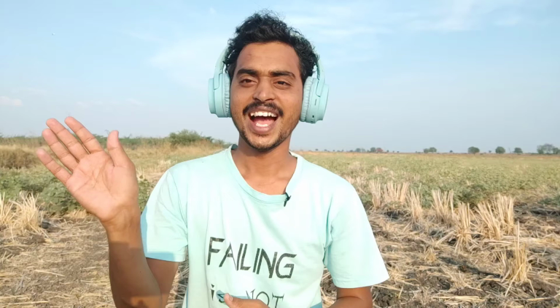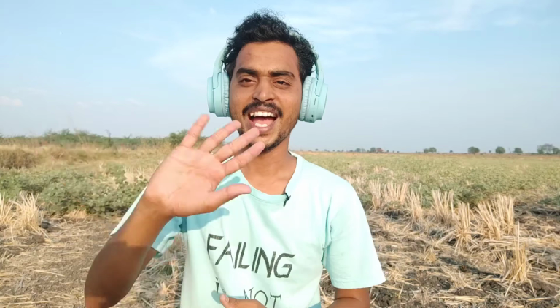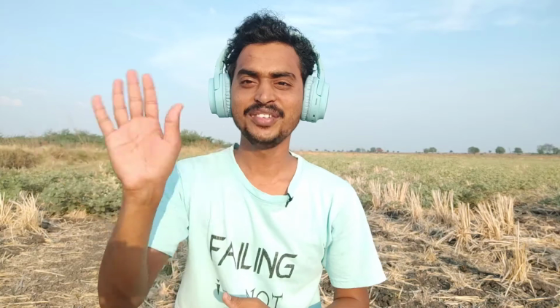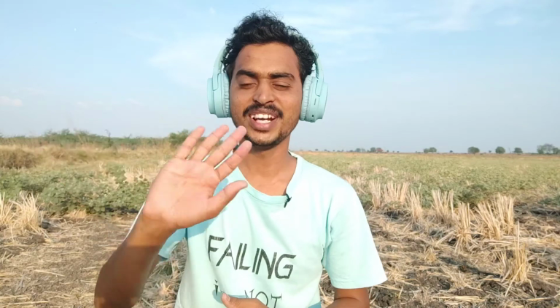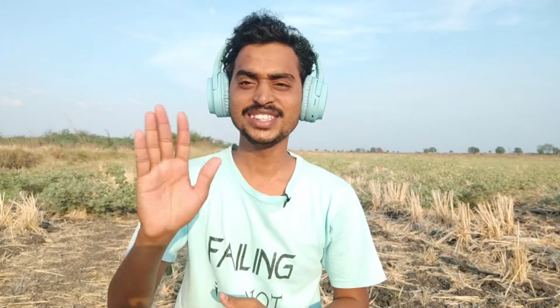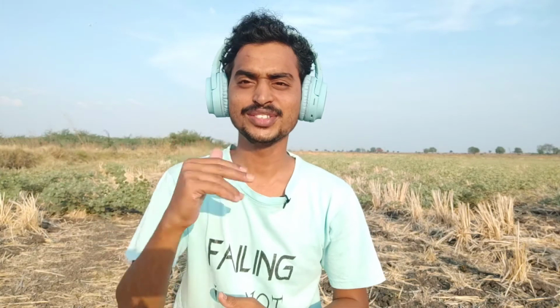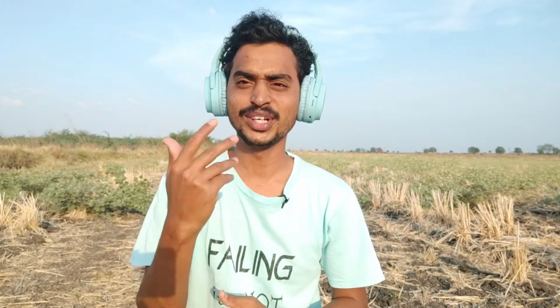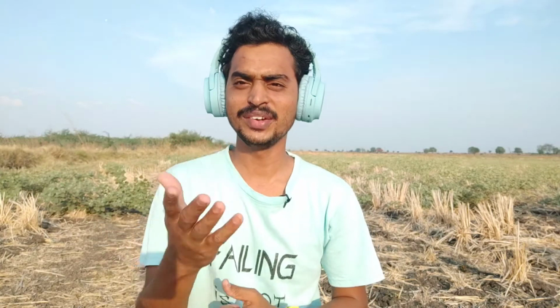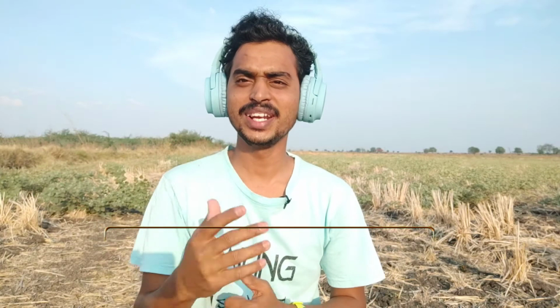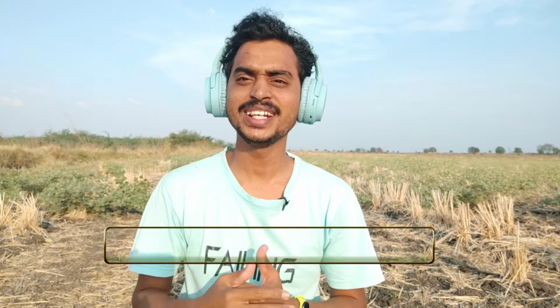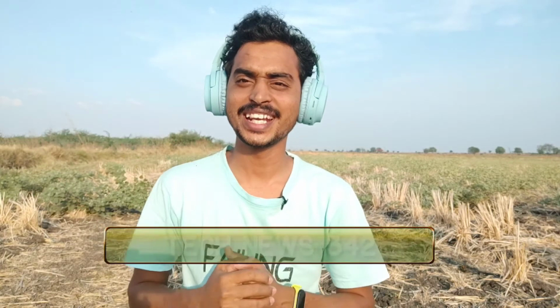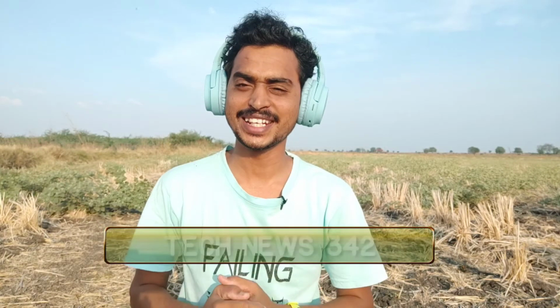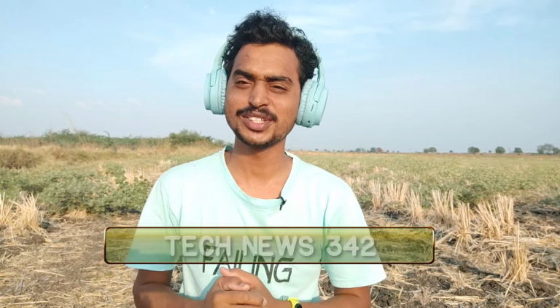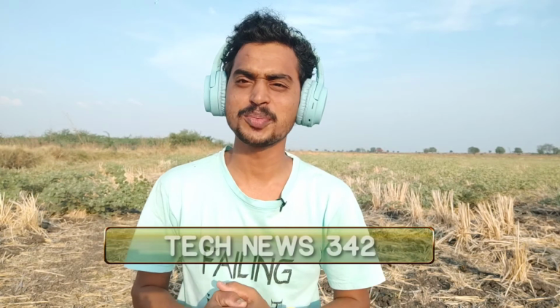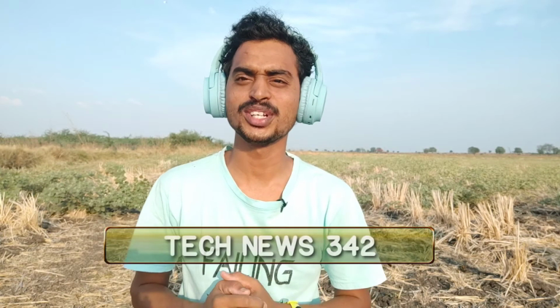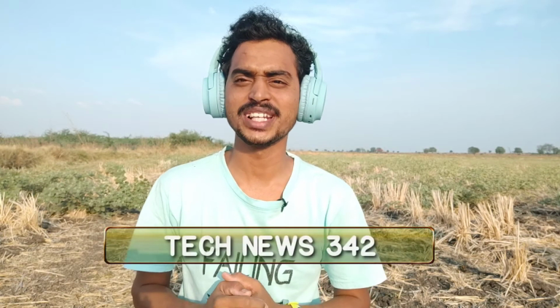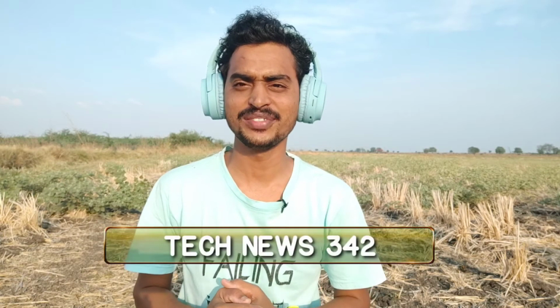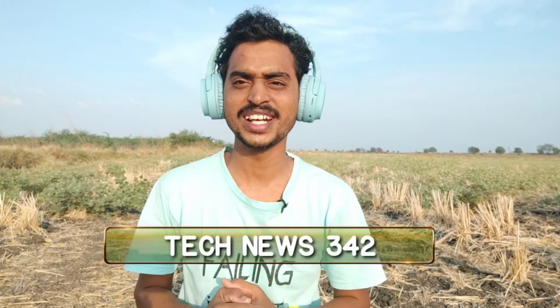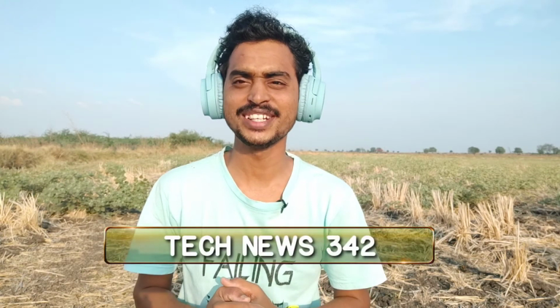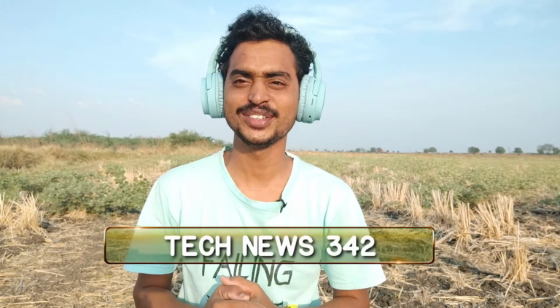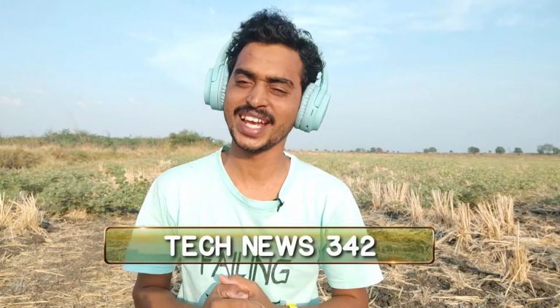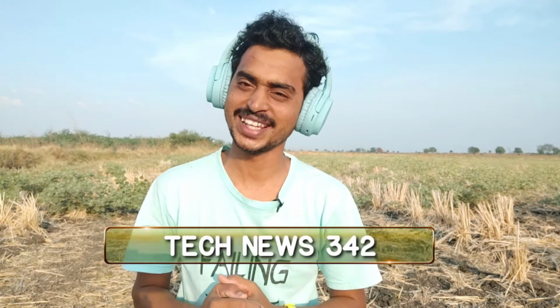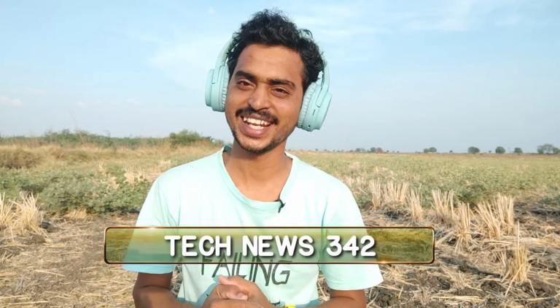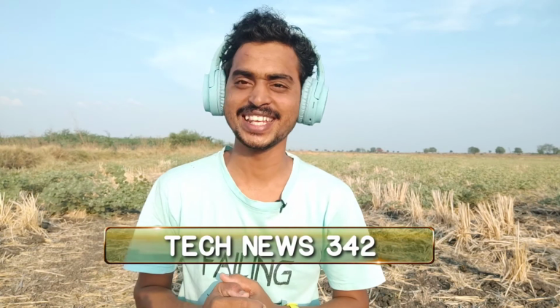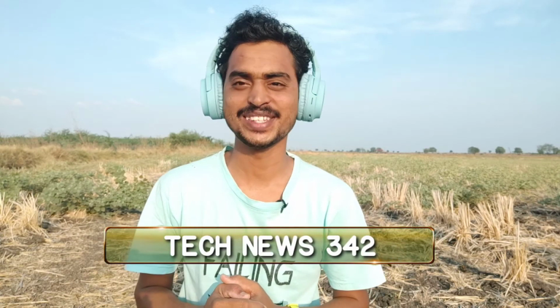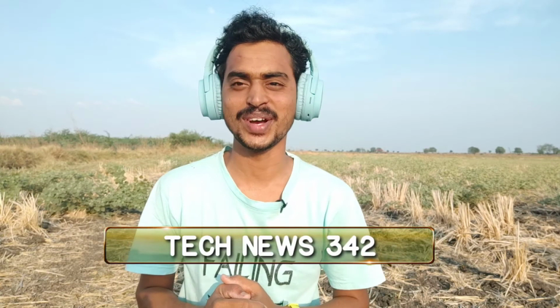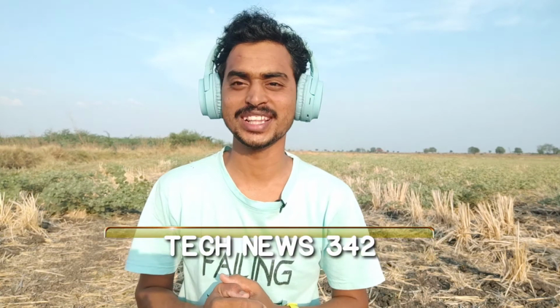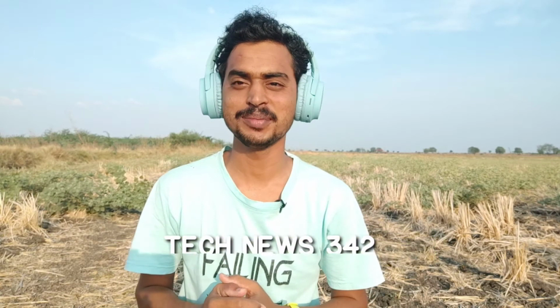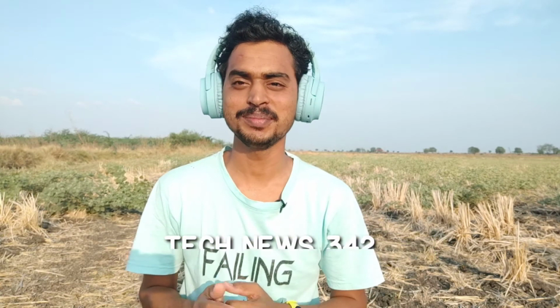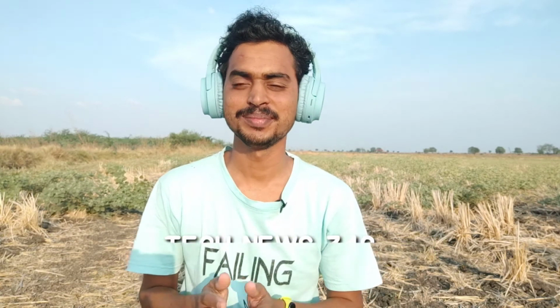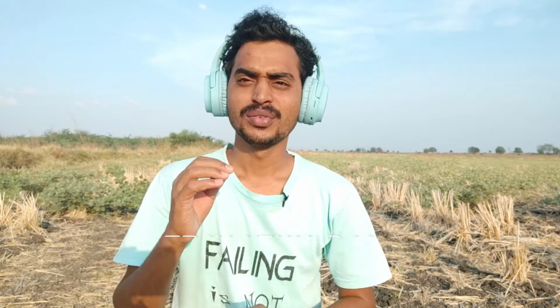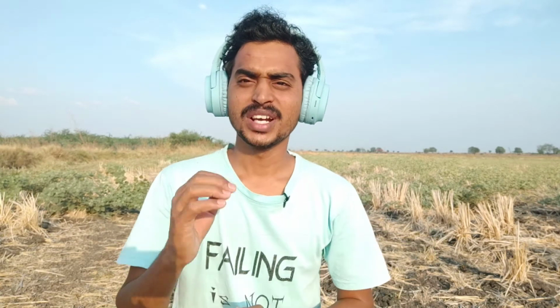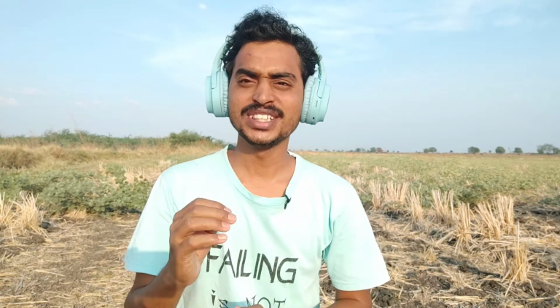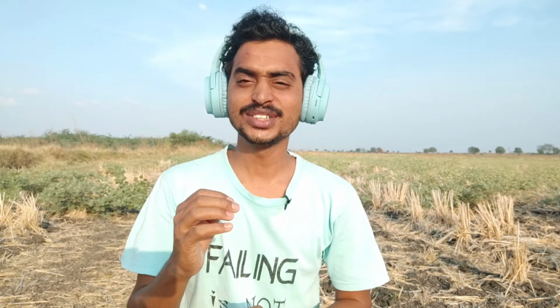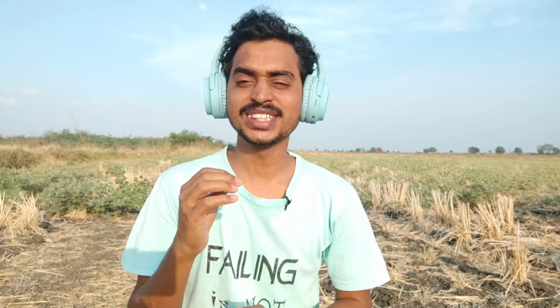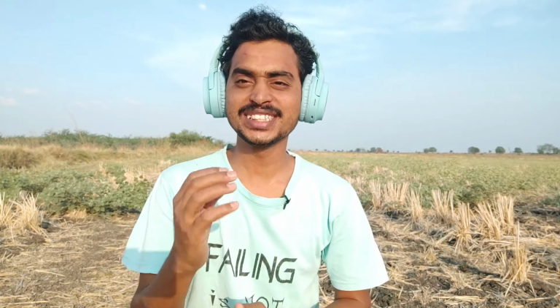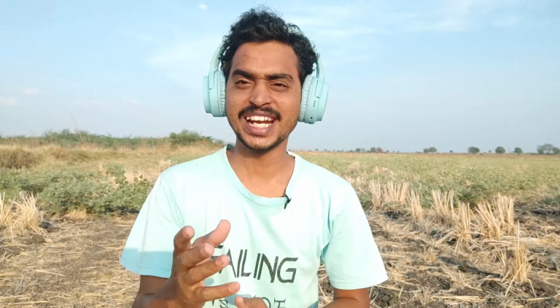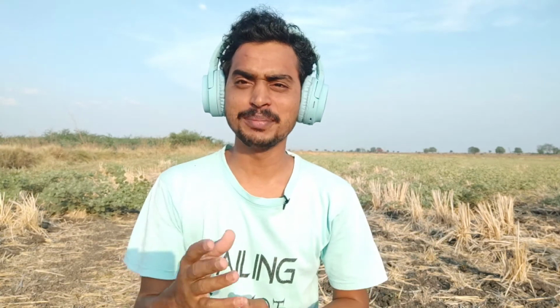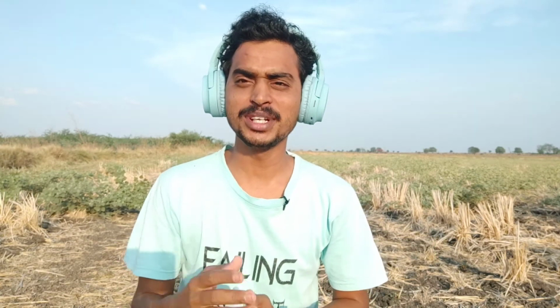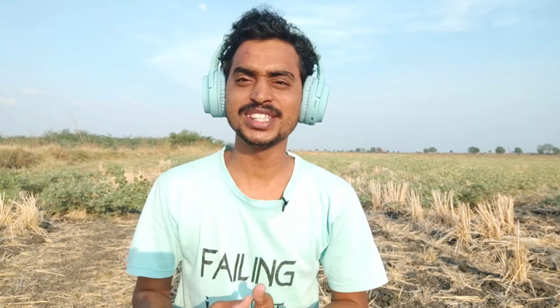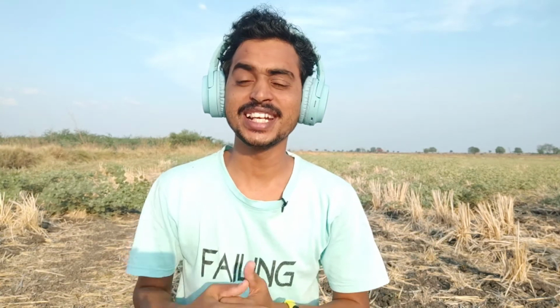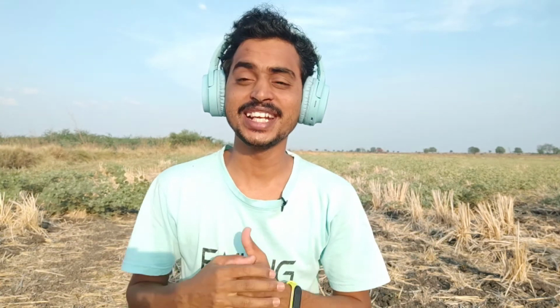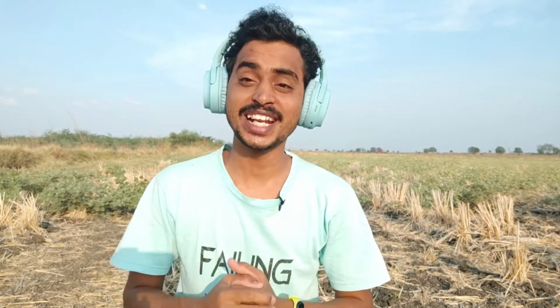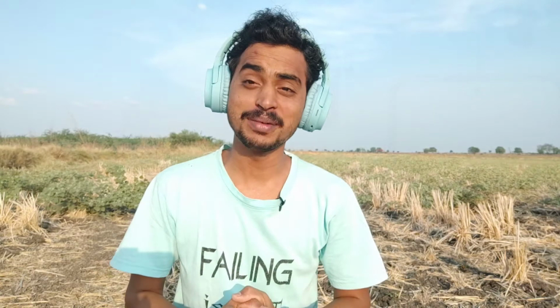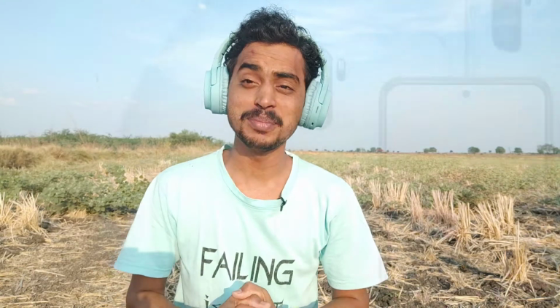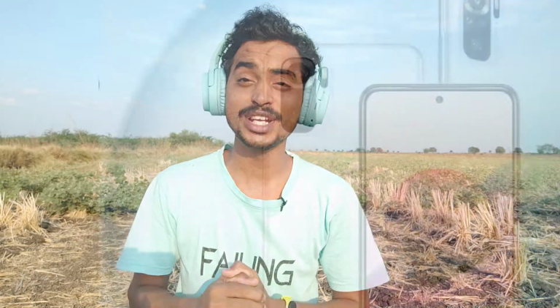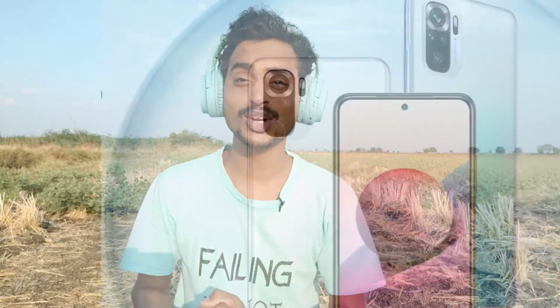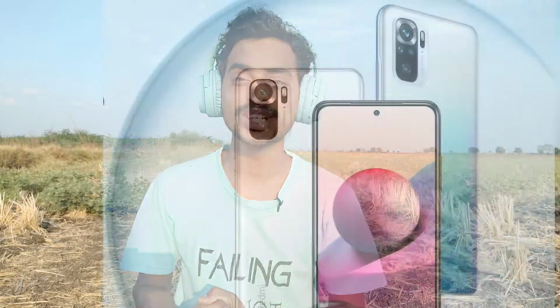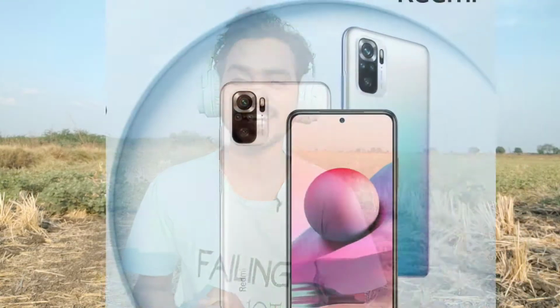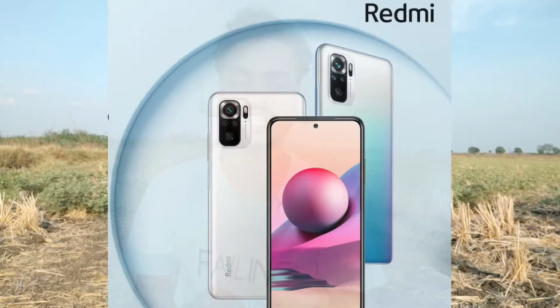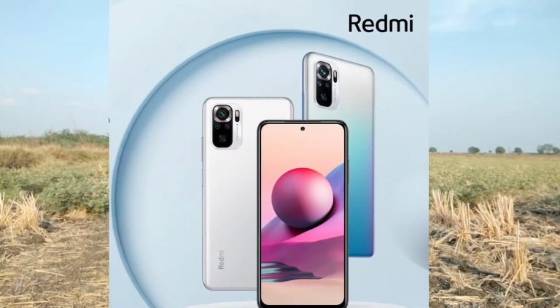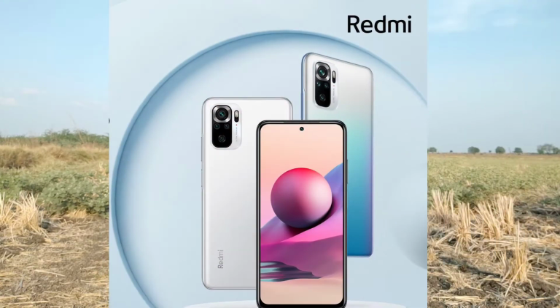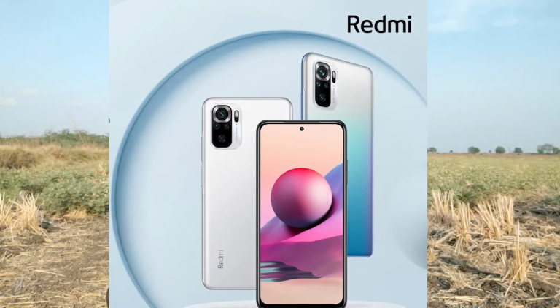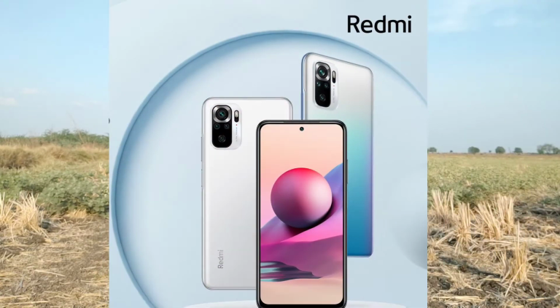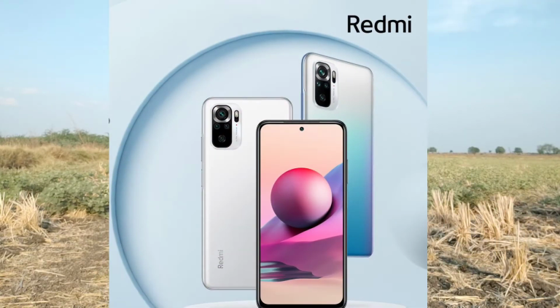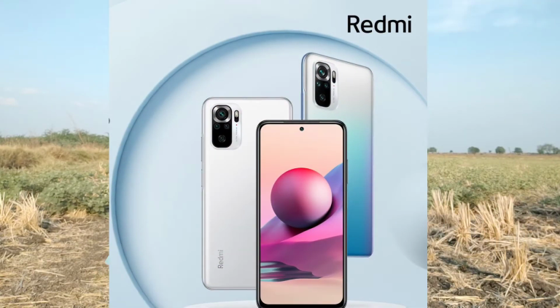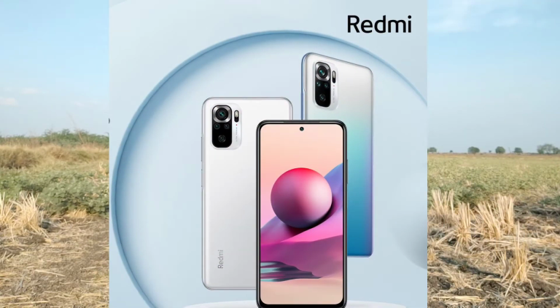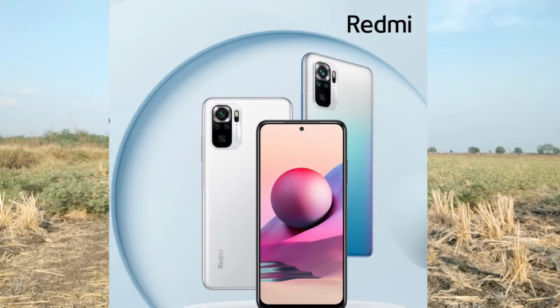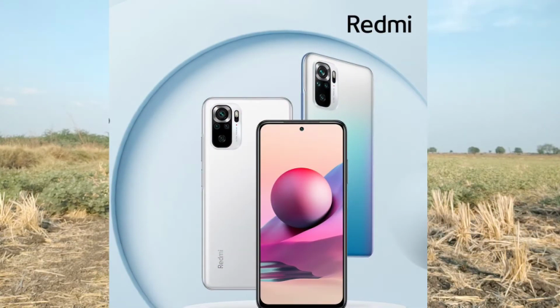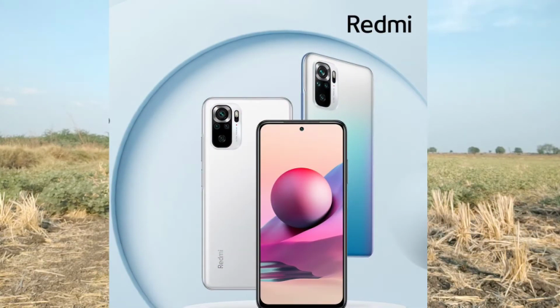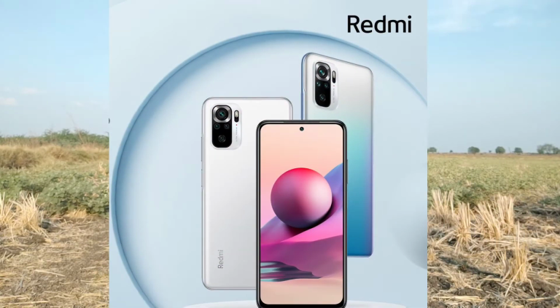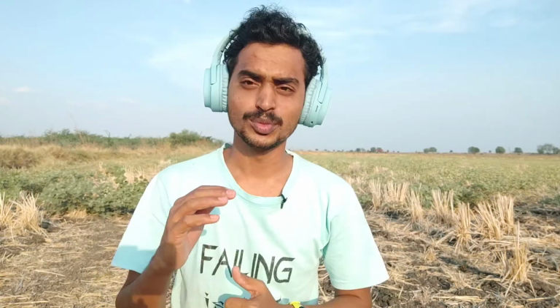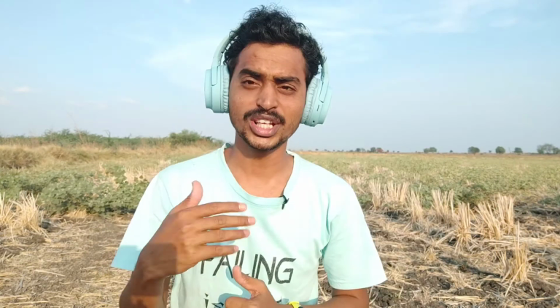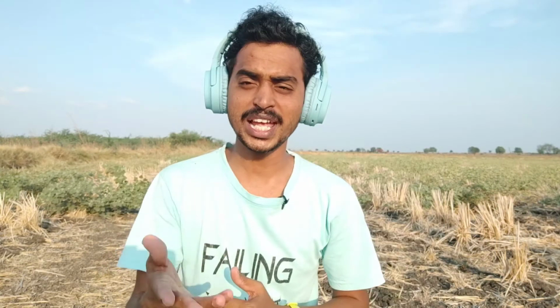Hi friends, good evening. Technics episode 342, welcome to all of you. Welcome to the Redmi Note 10S Mobile.